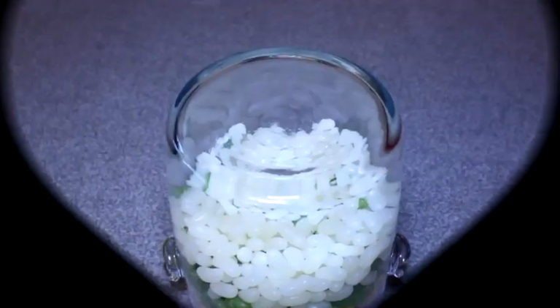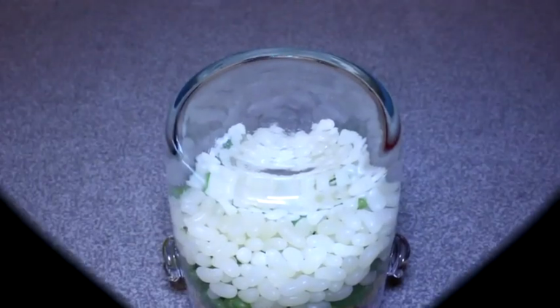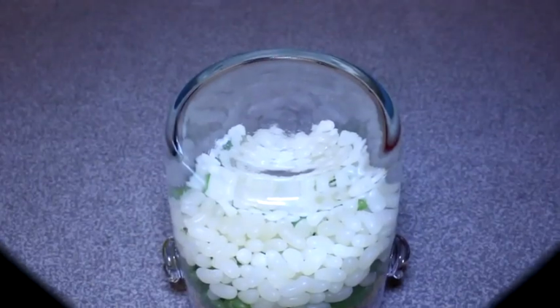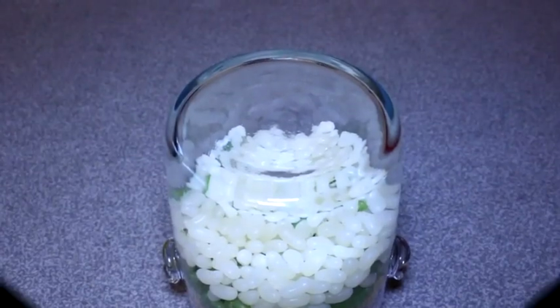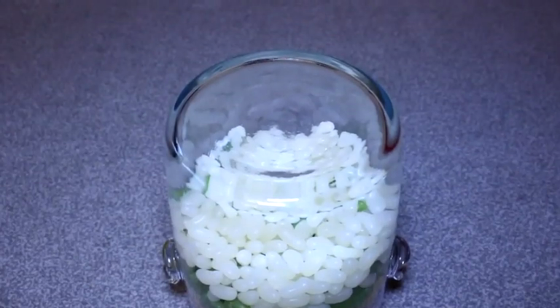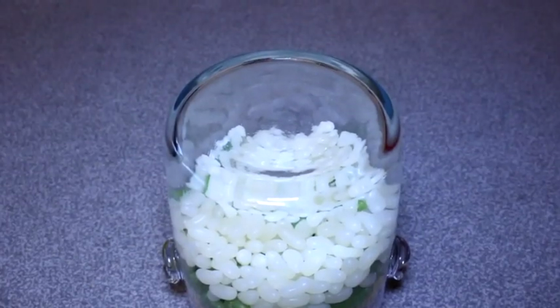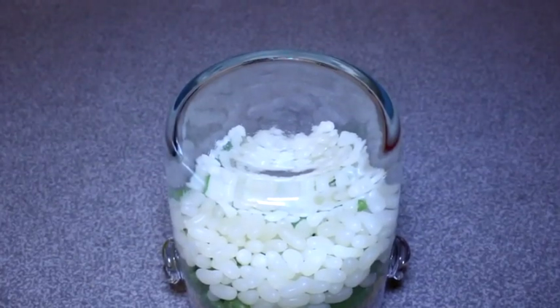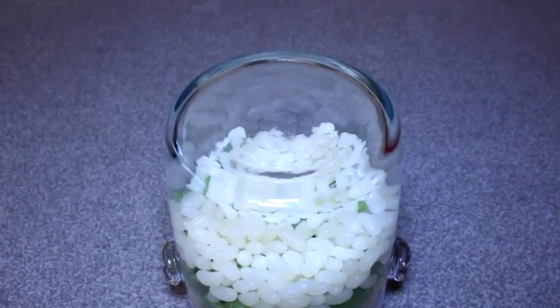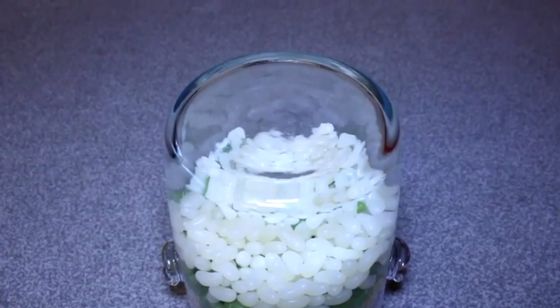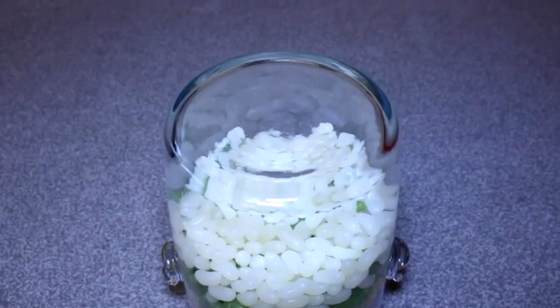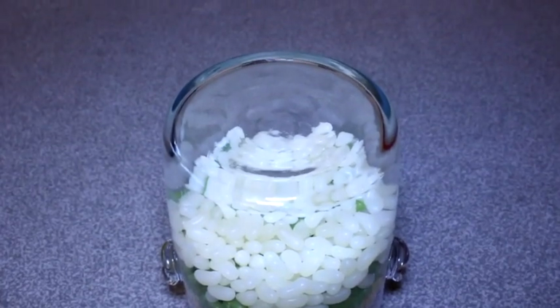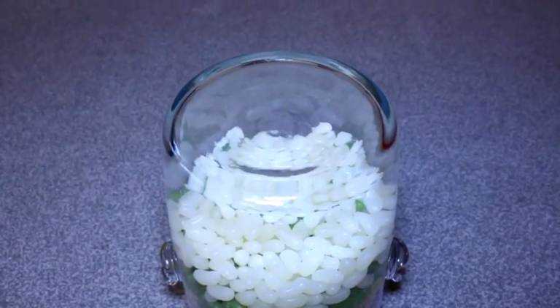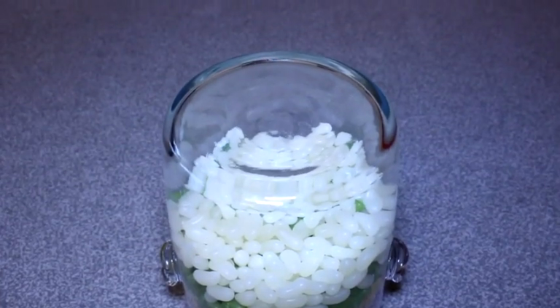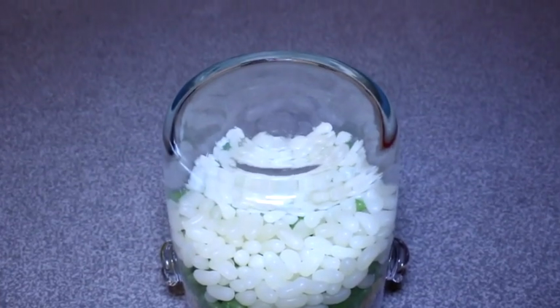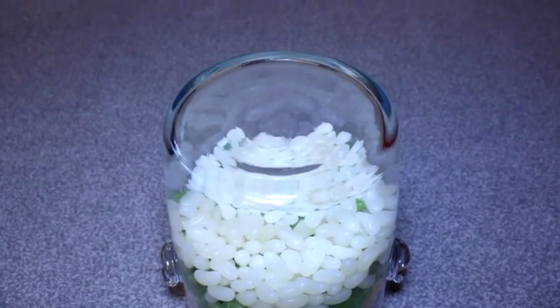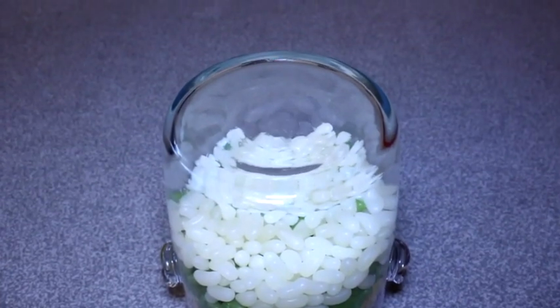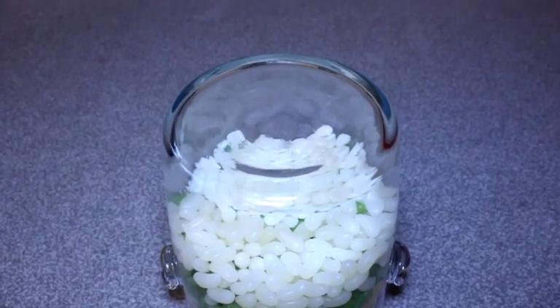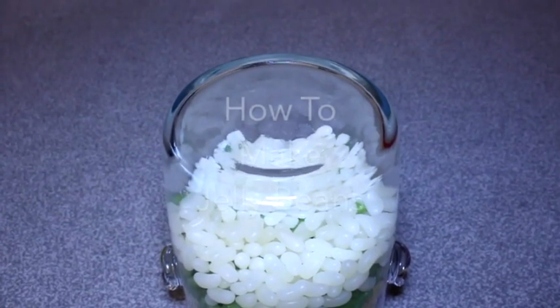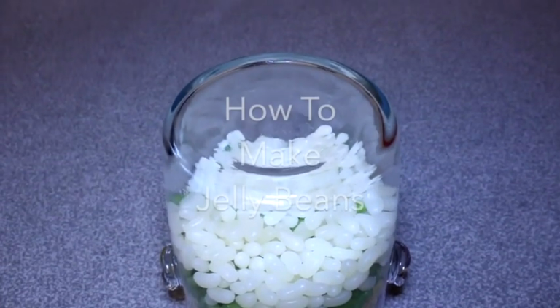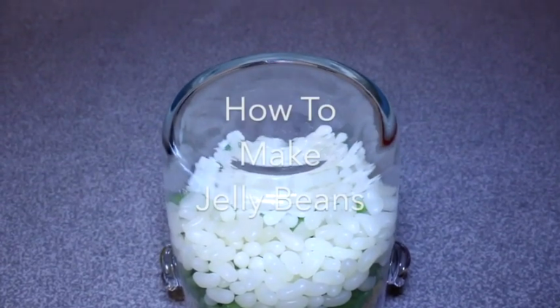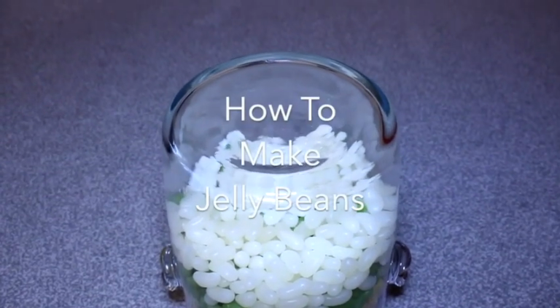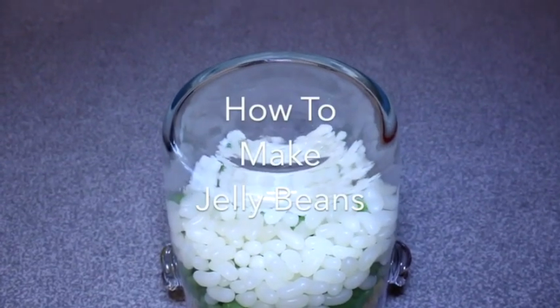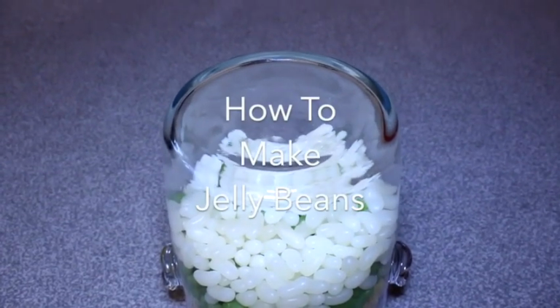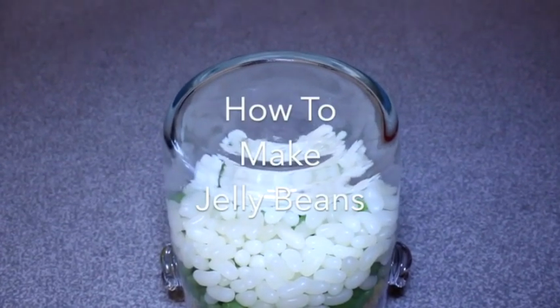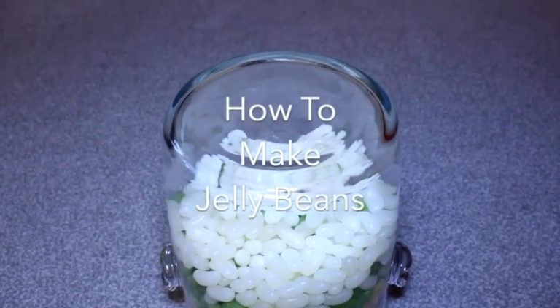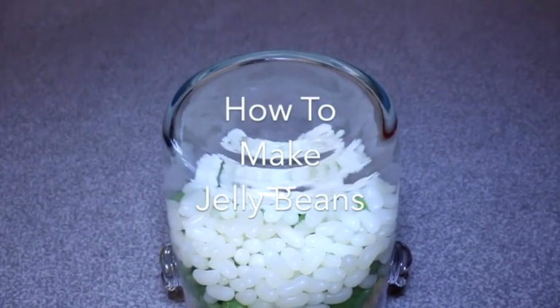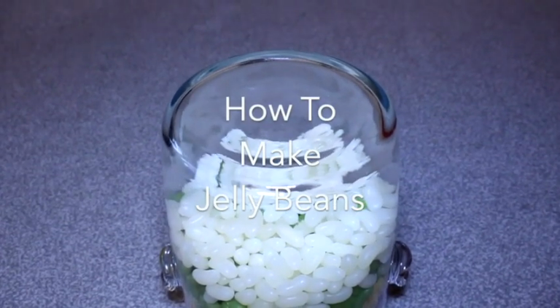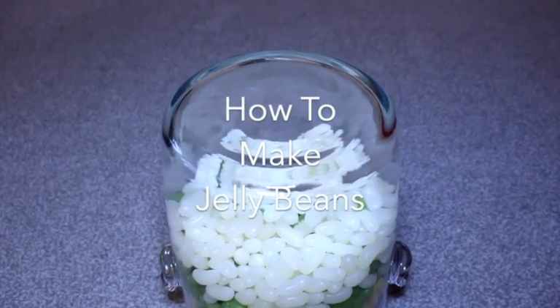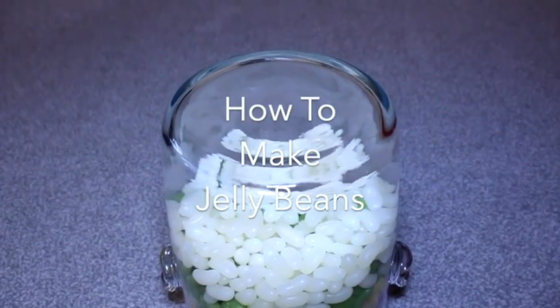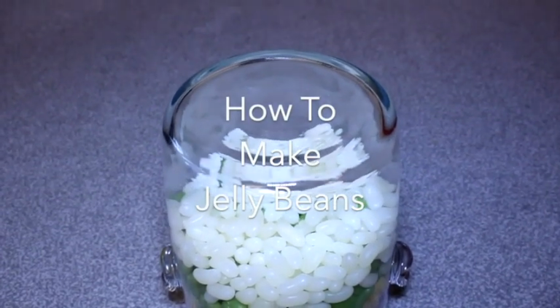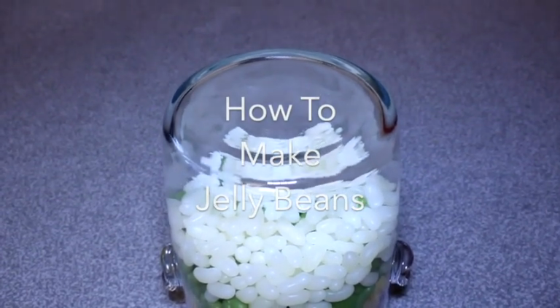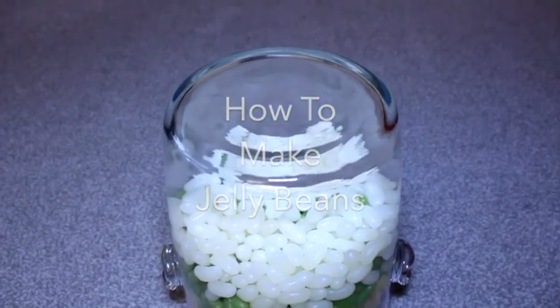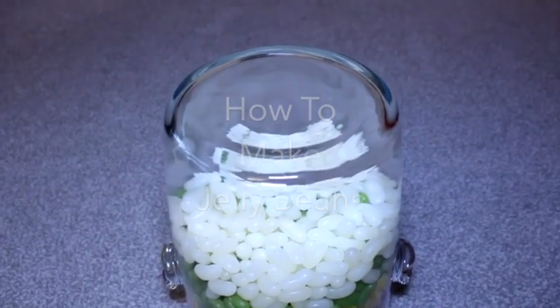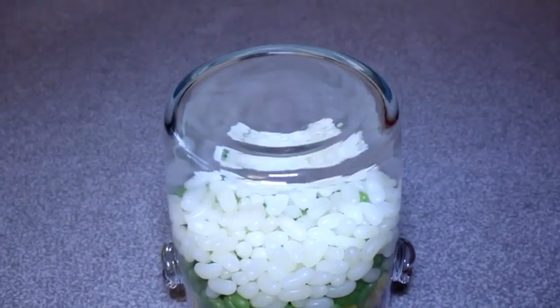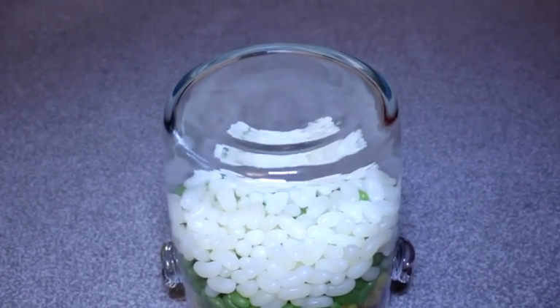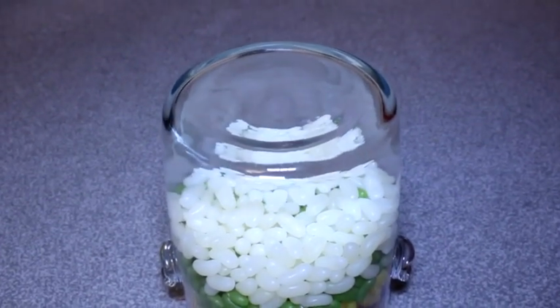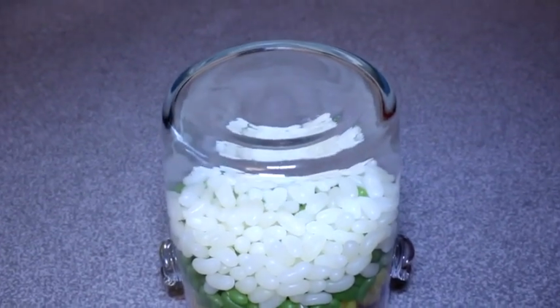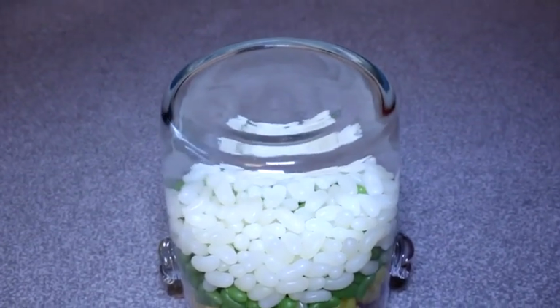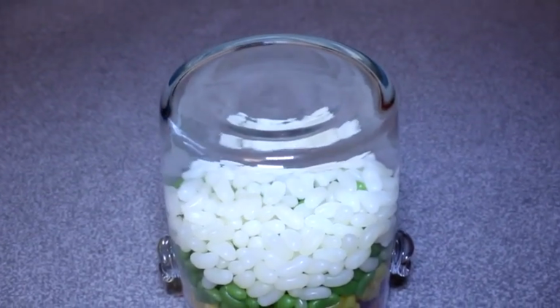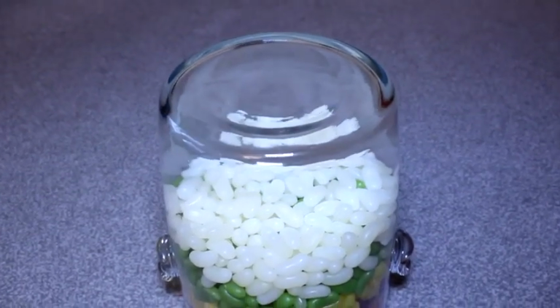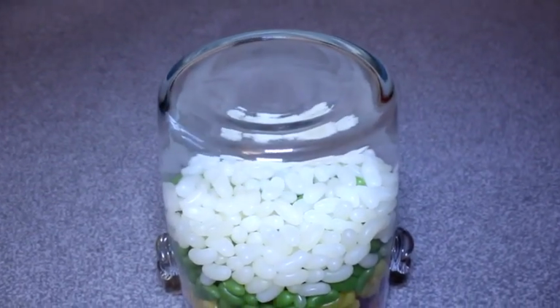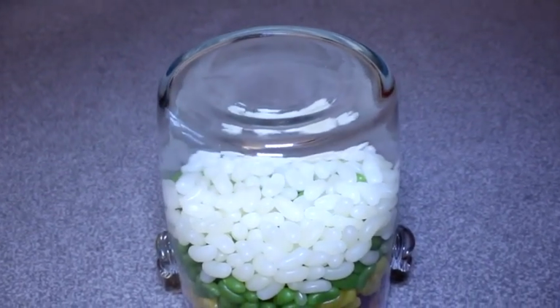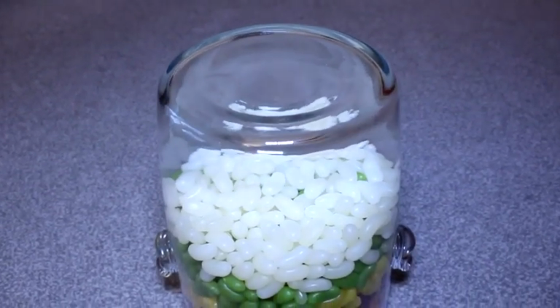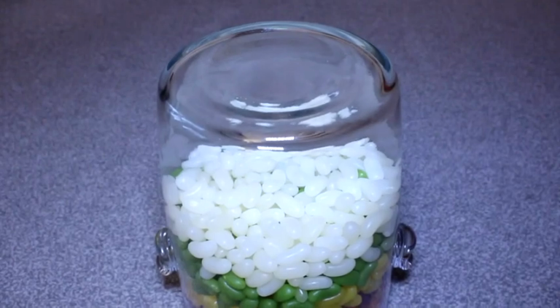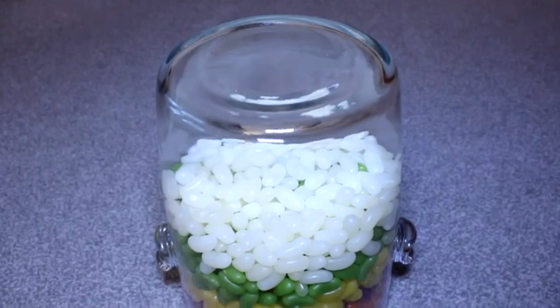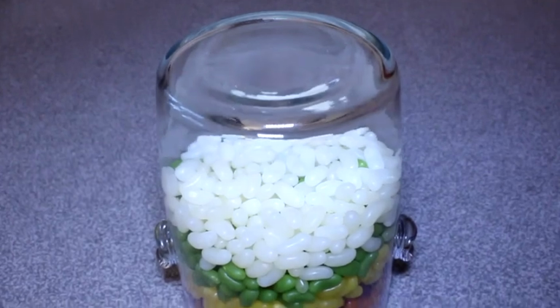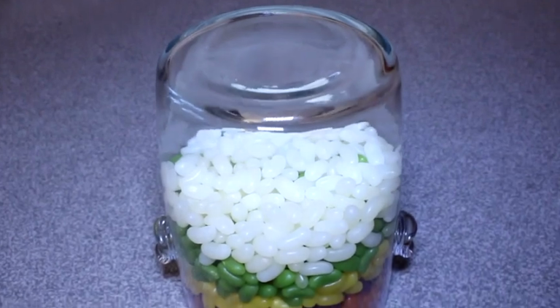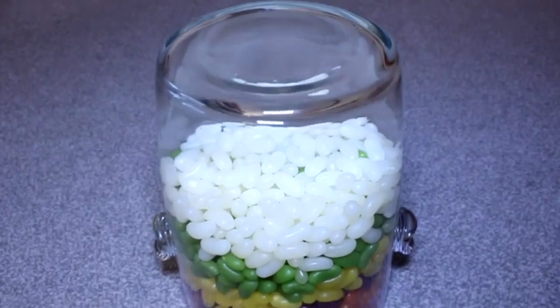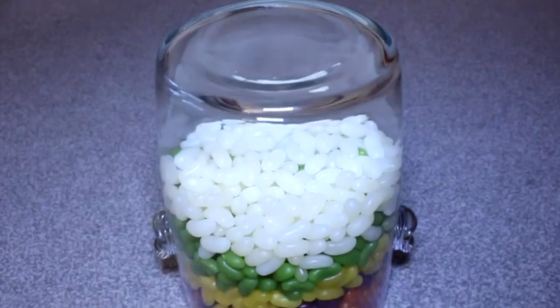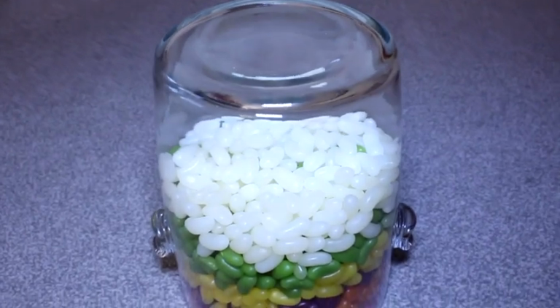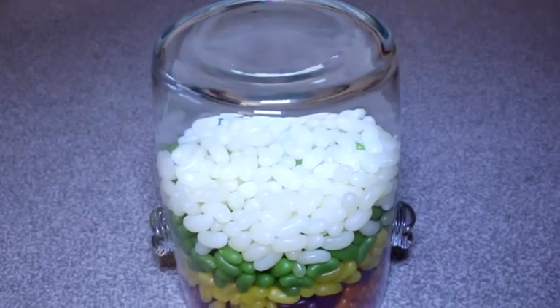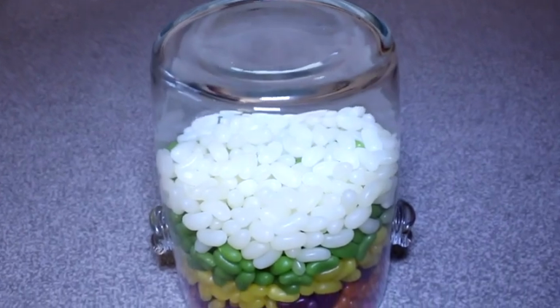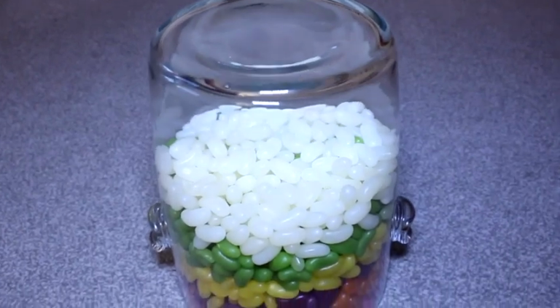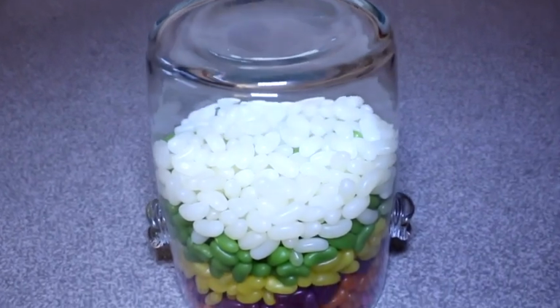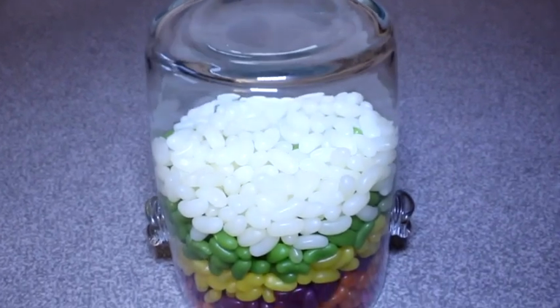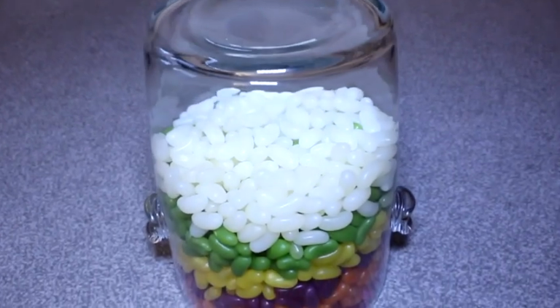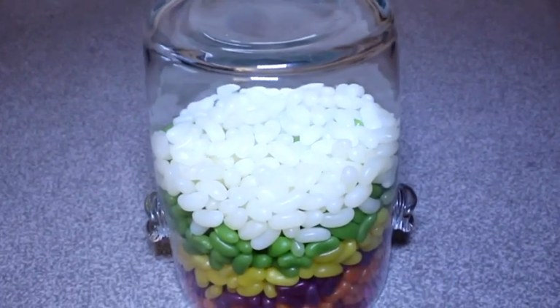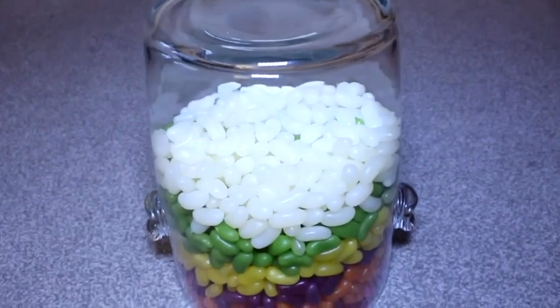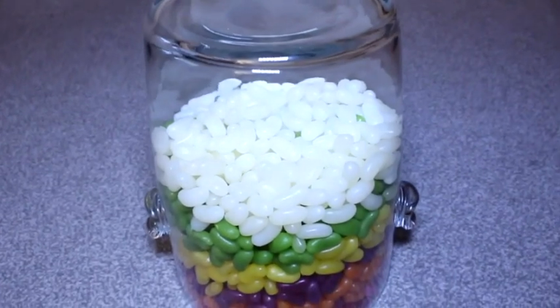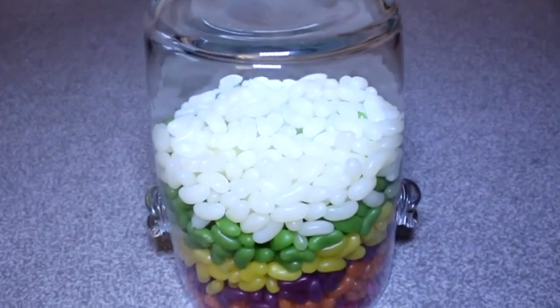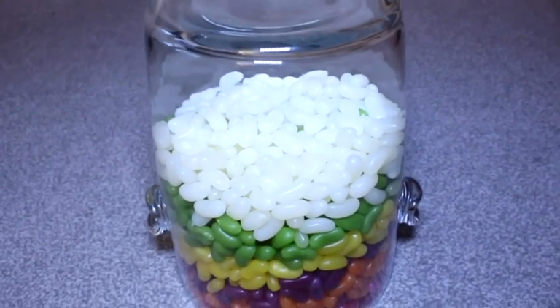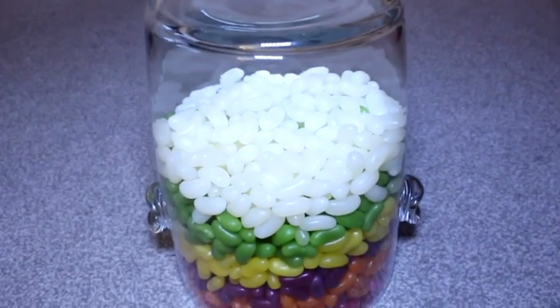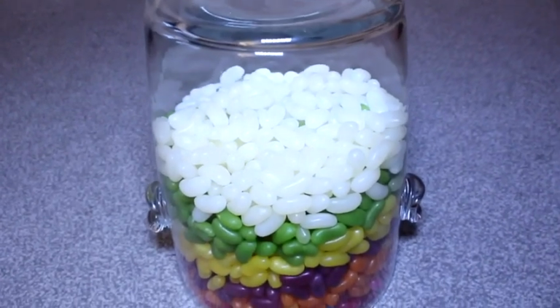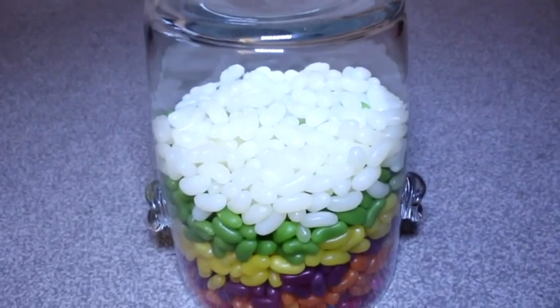Hey everybody, today we're going to be showing you how to make jelly beans. I've never had jelly beans before, but I bet they're good. How could they not be?